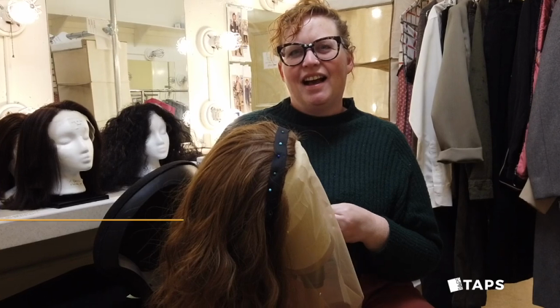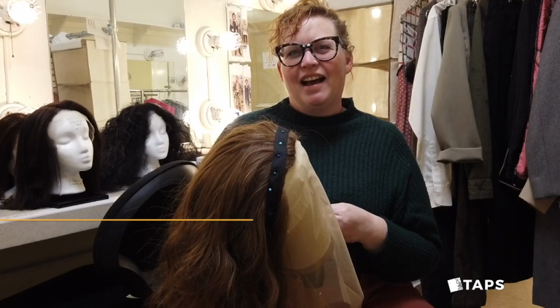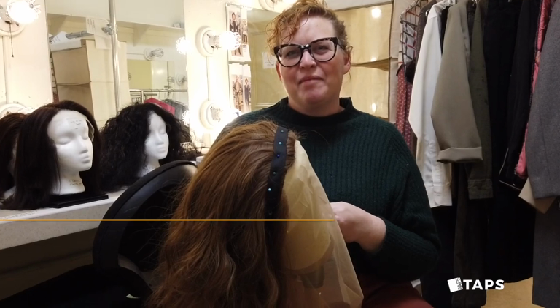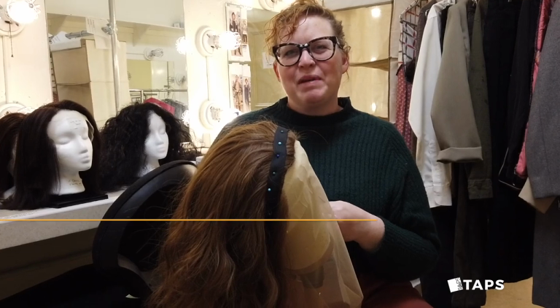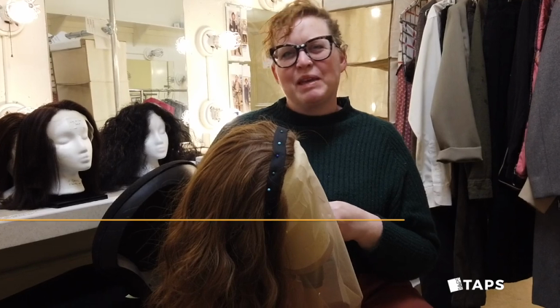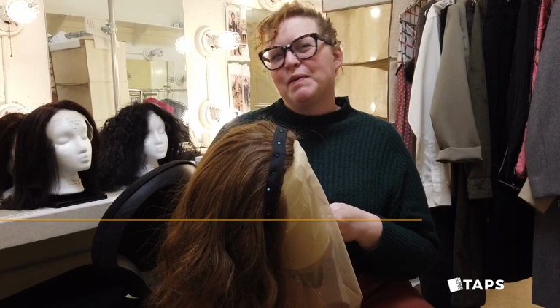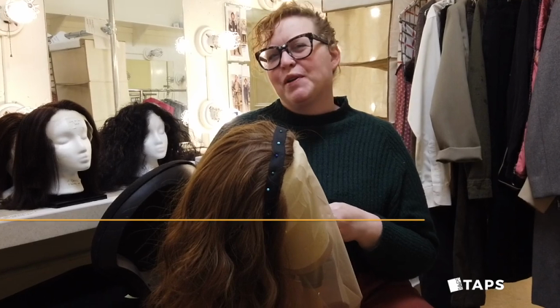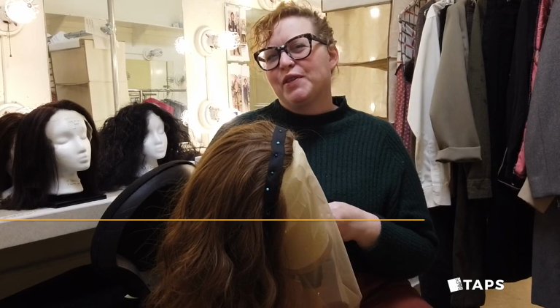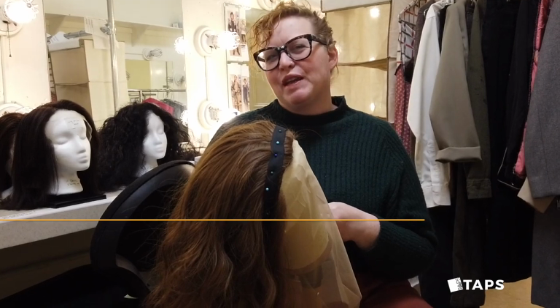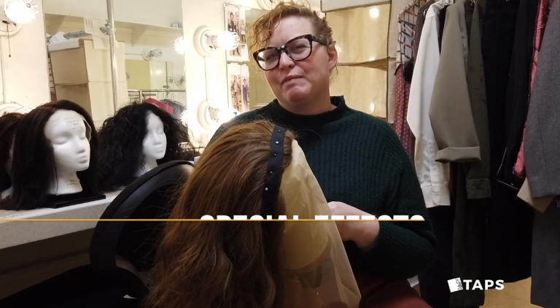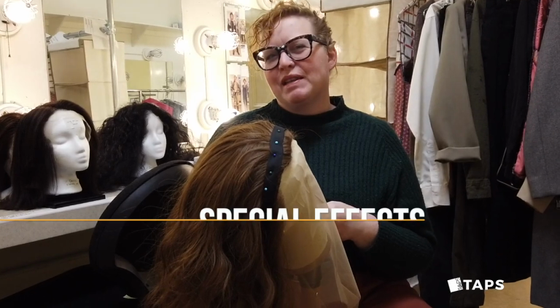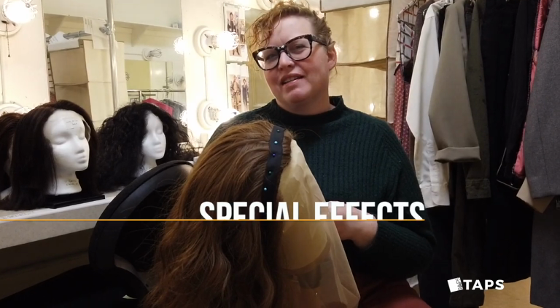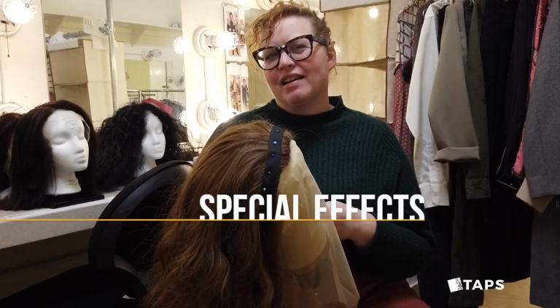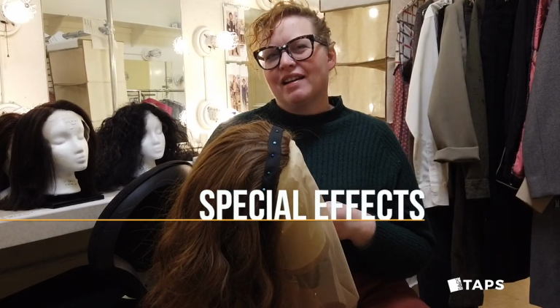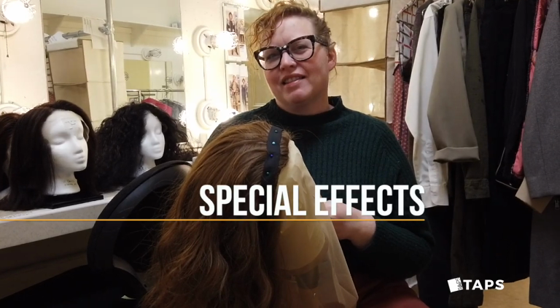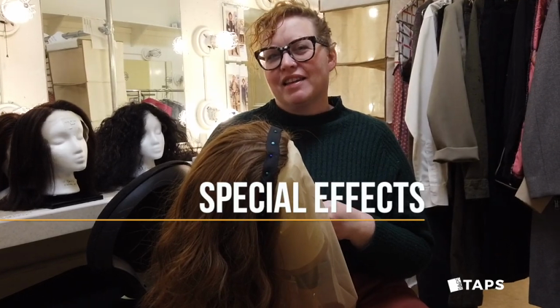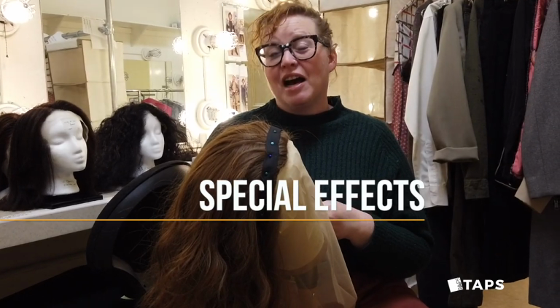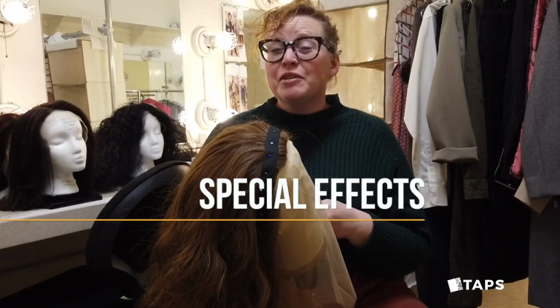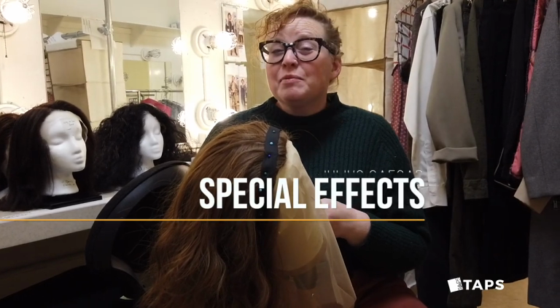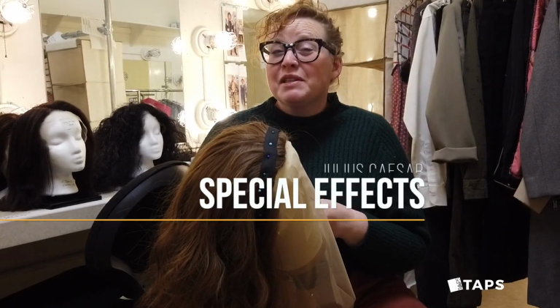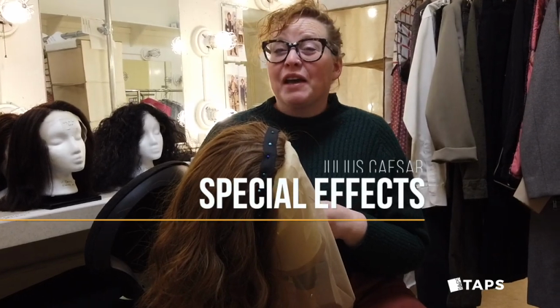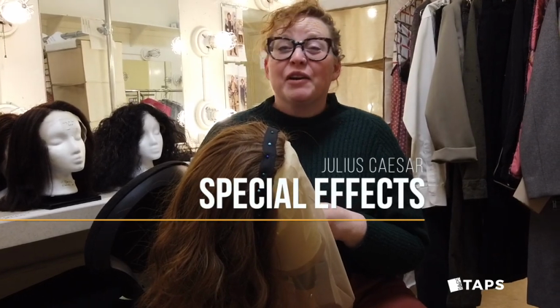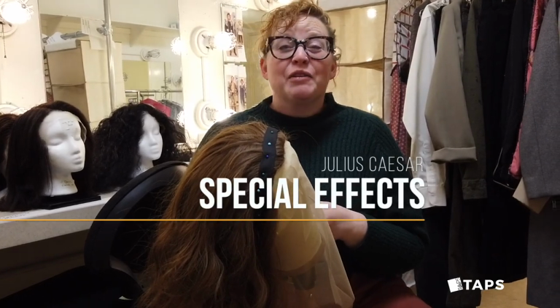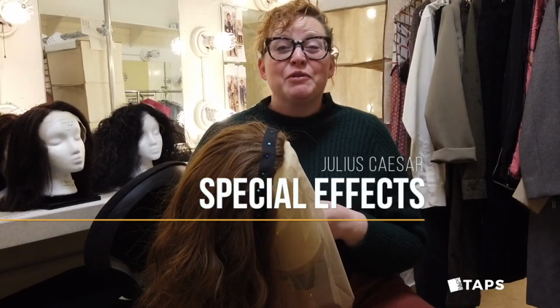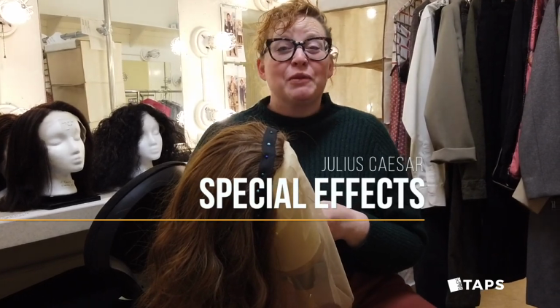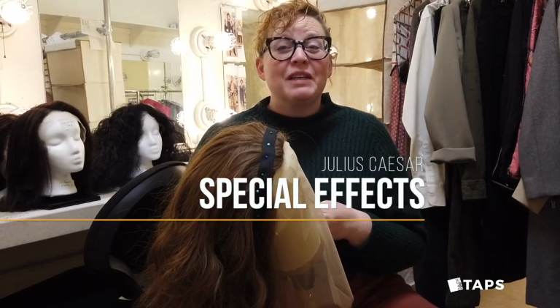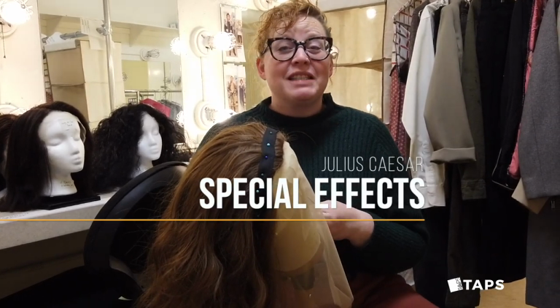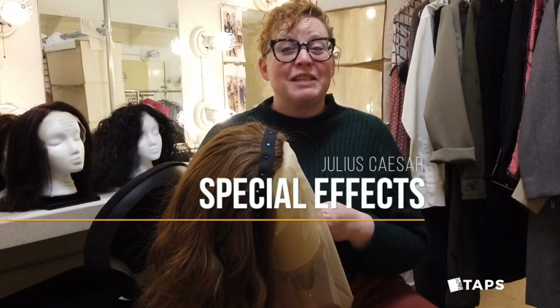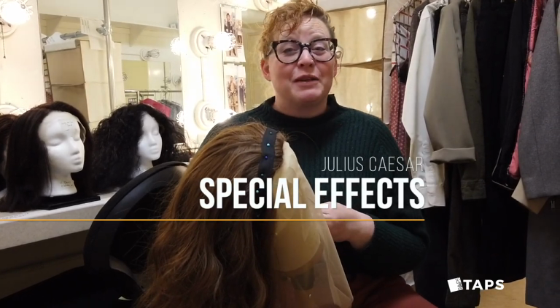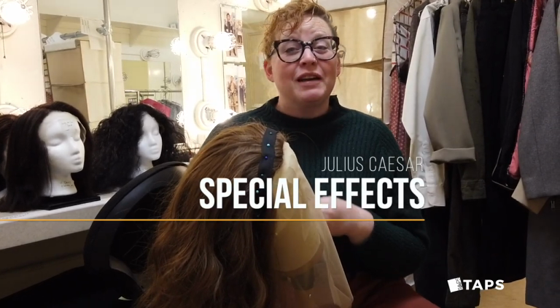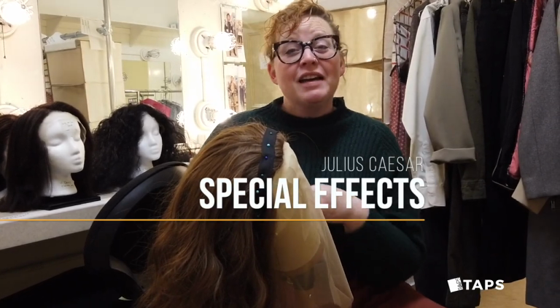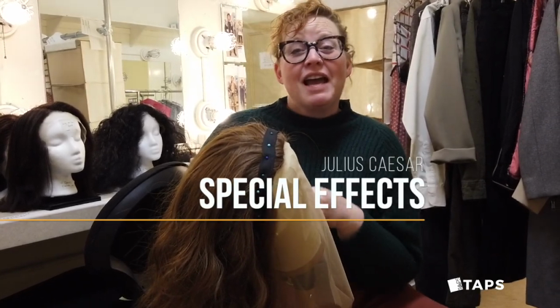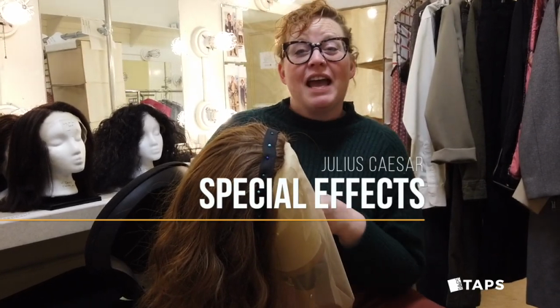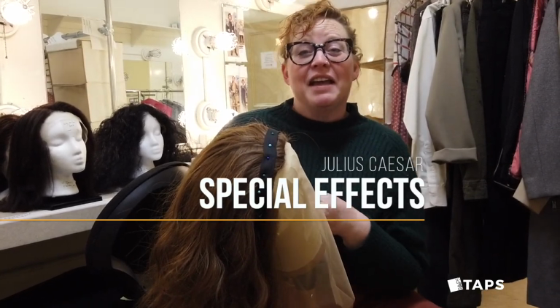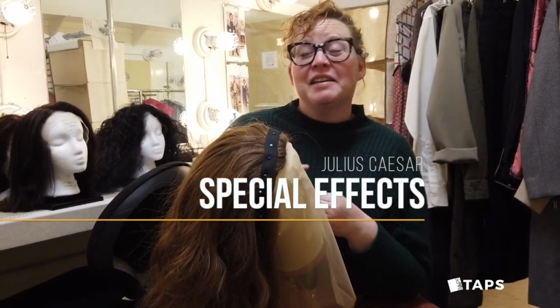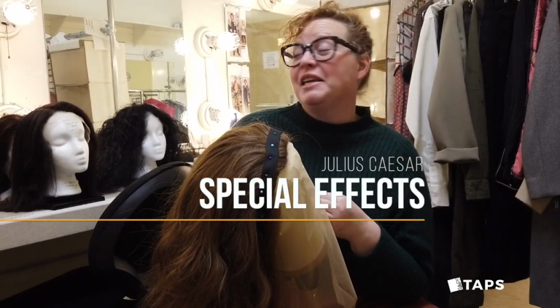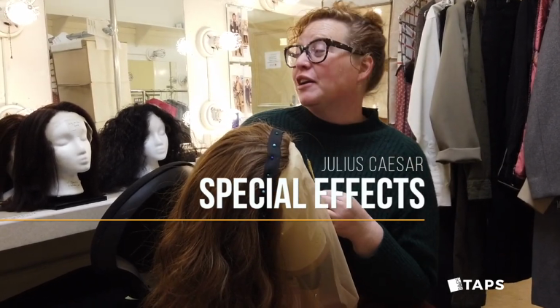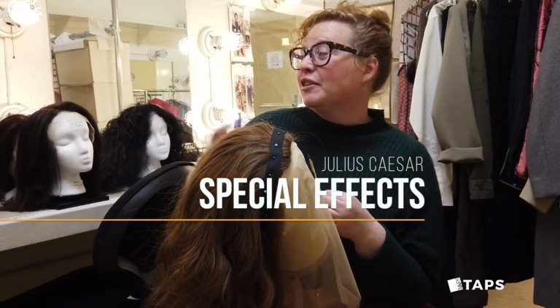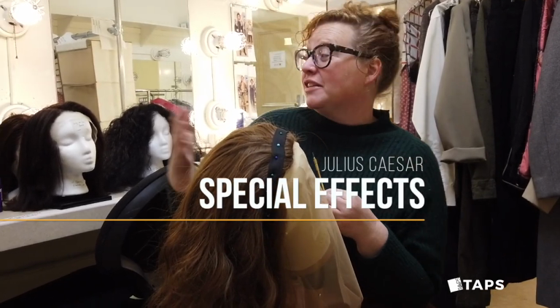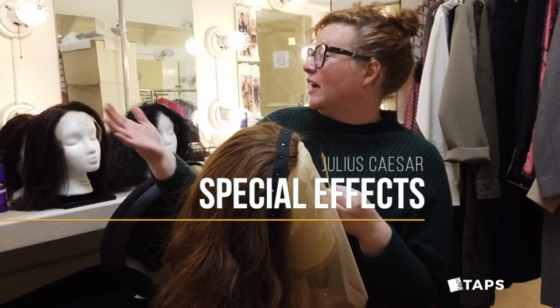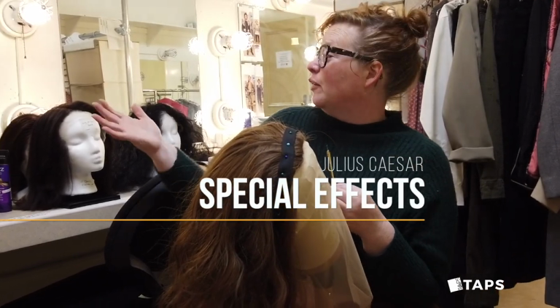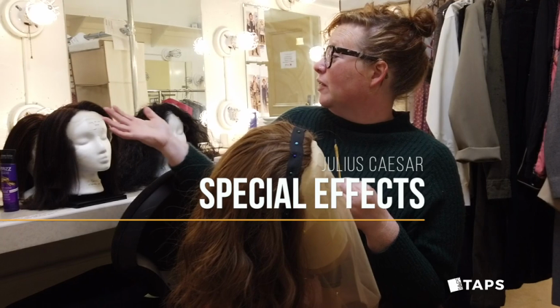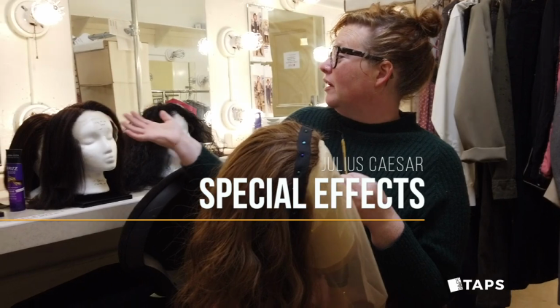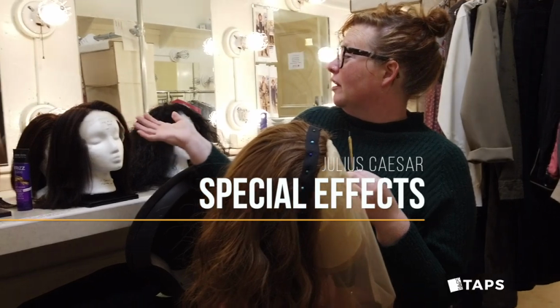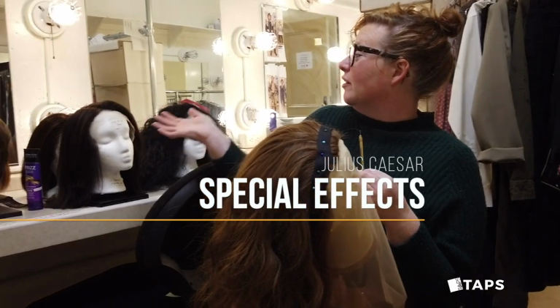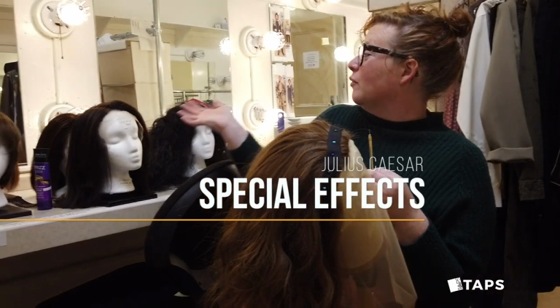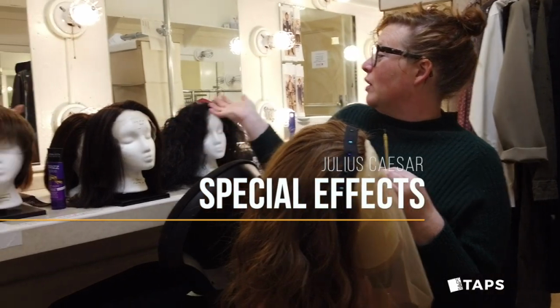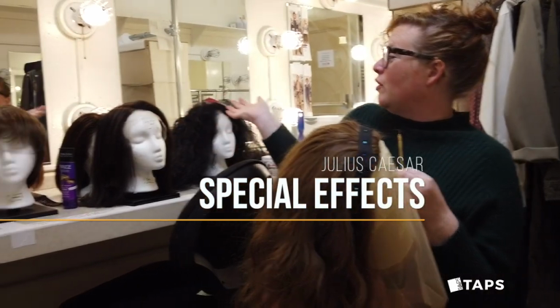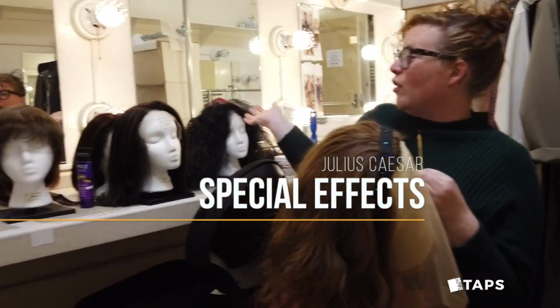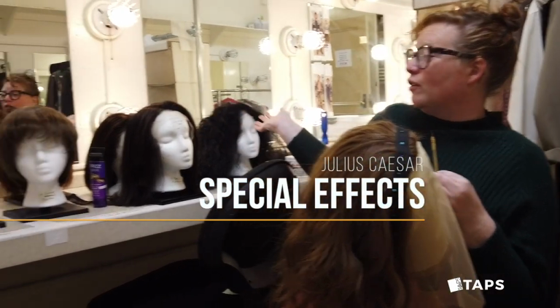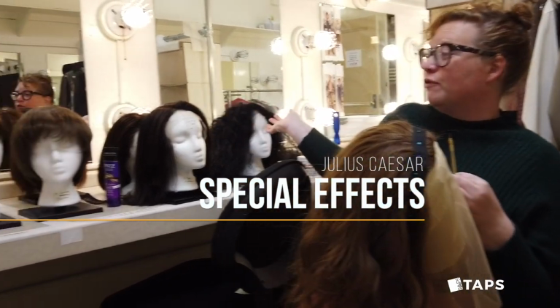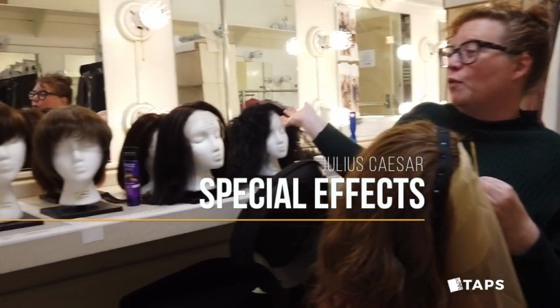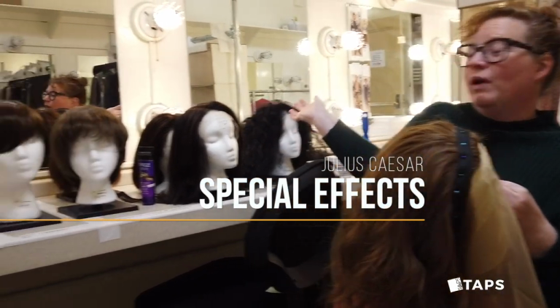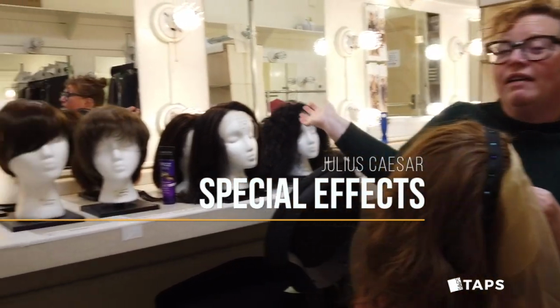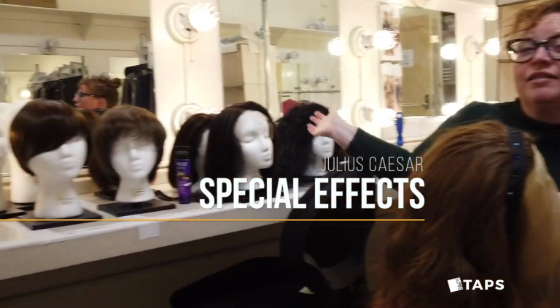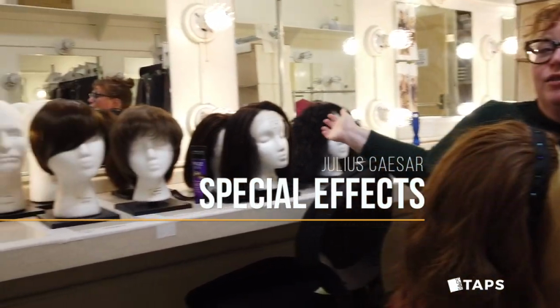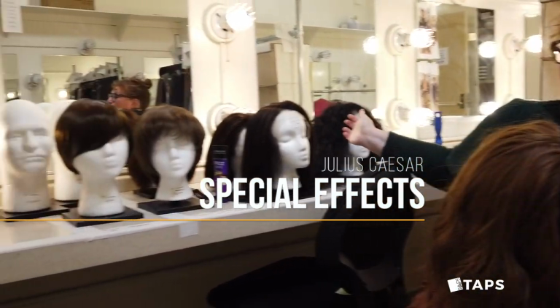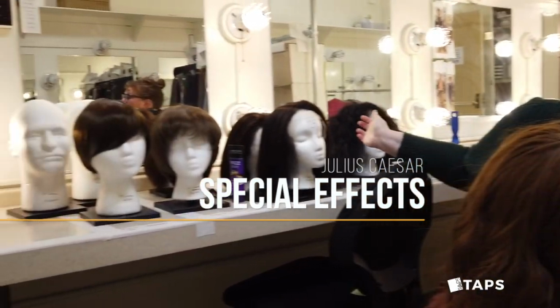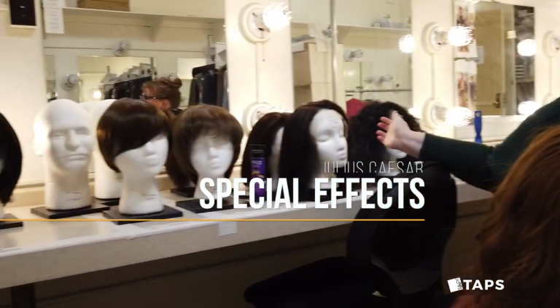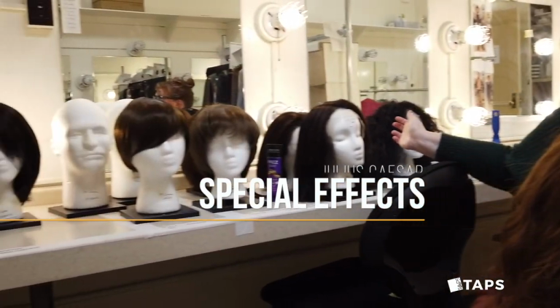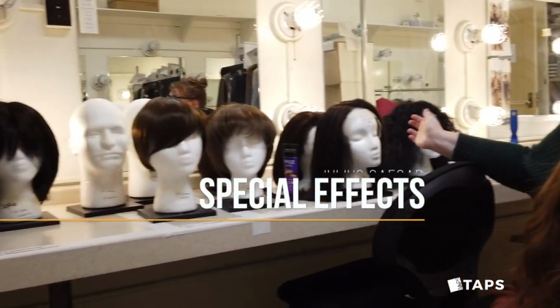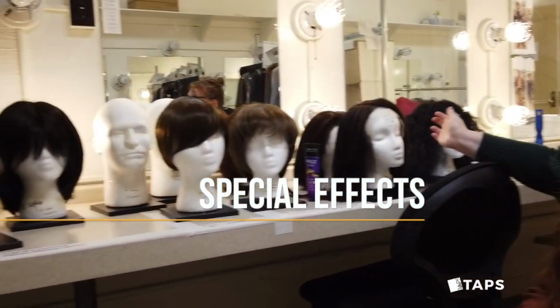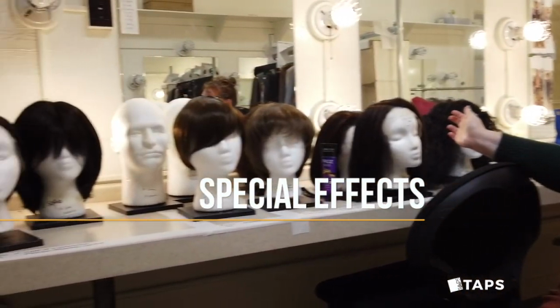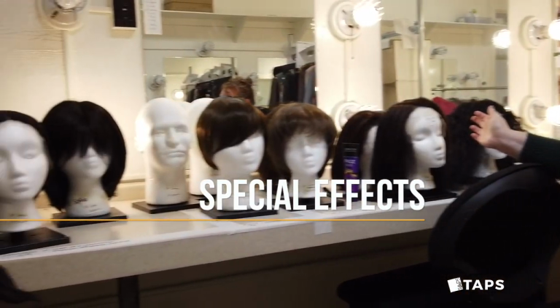Hi, I'm Becky Bitterthon, the costume designer of Julius Caesar, and here today we're here with all of the wigs for Julius Caesar.